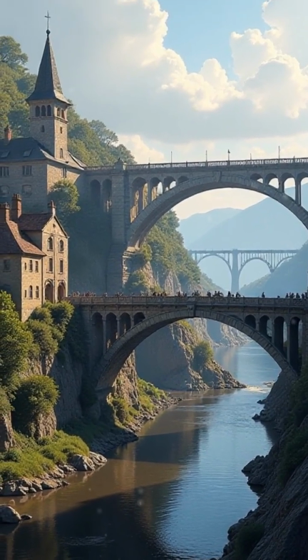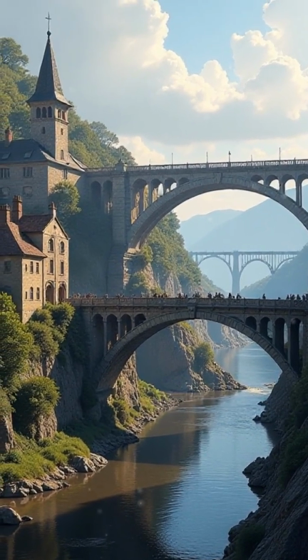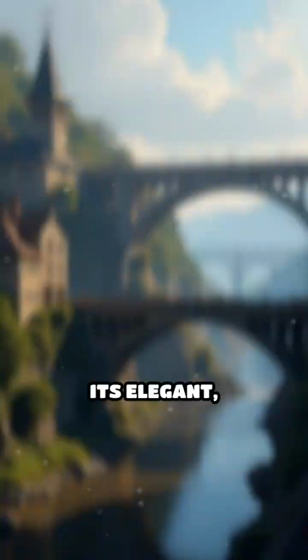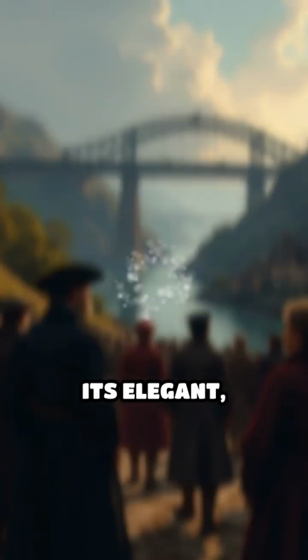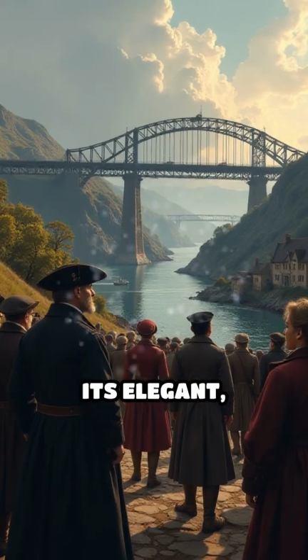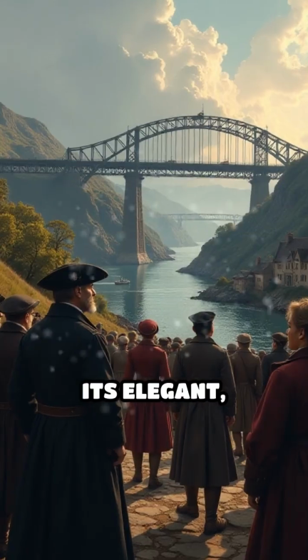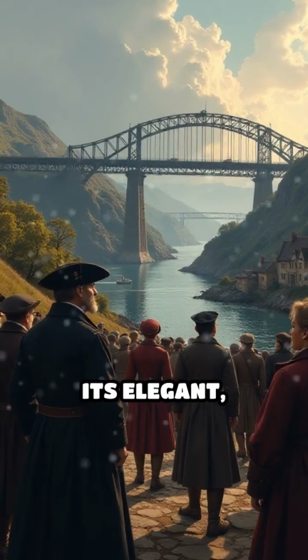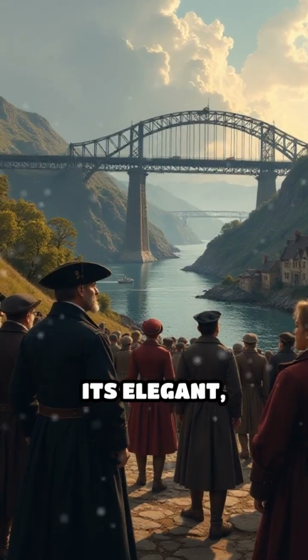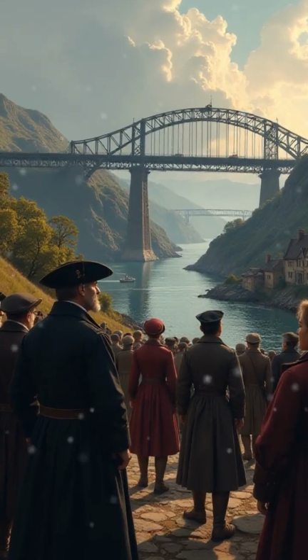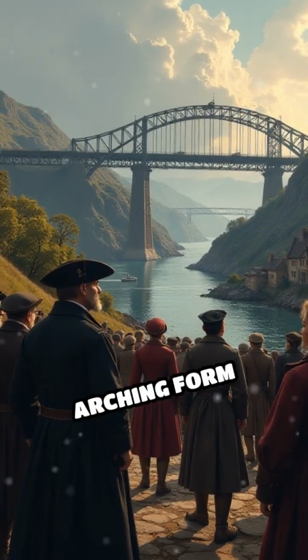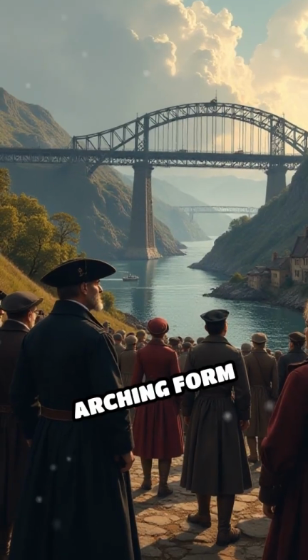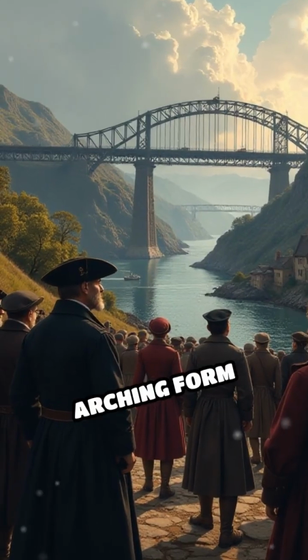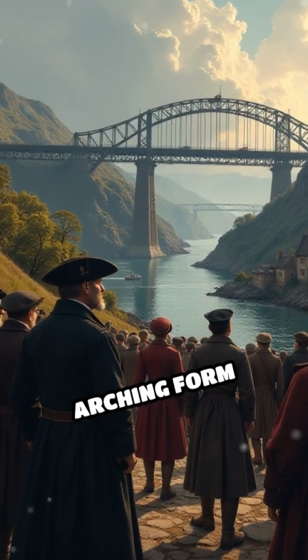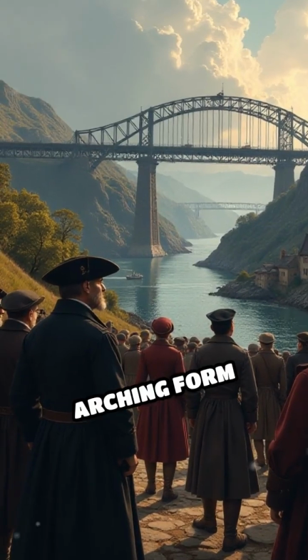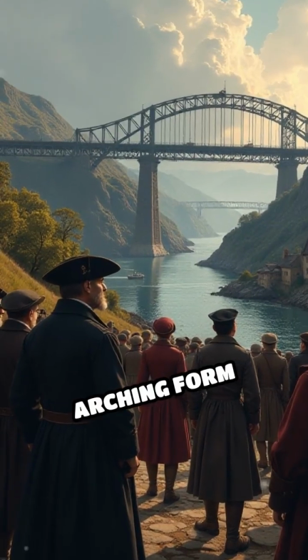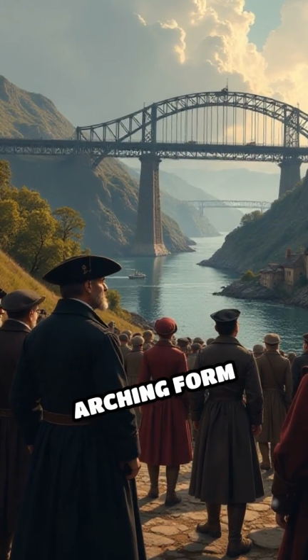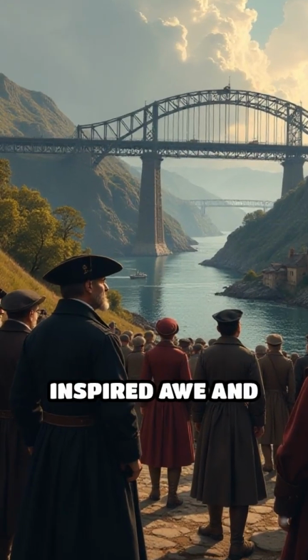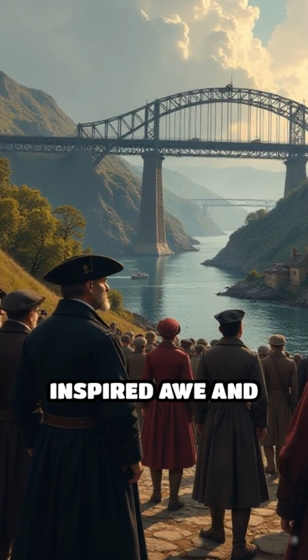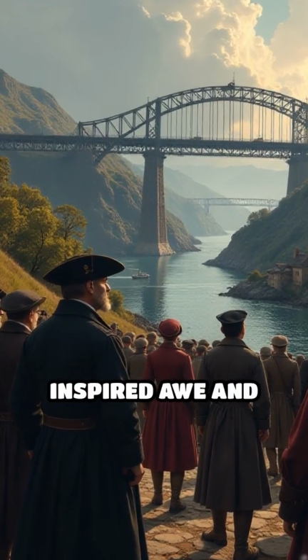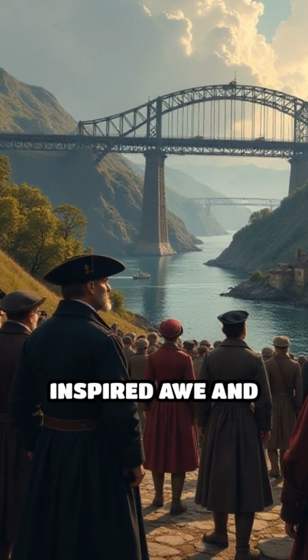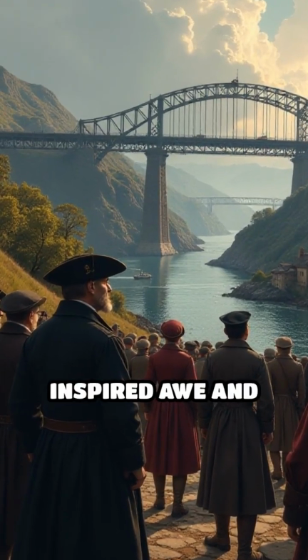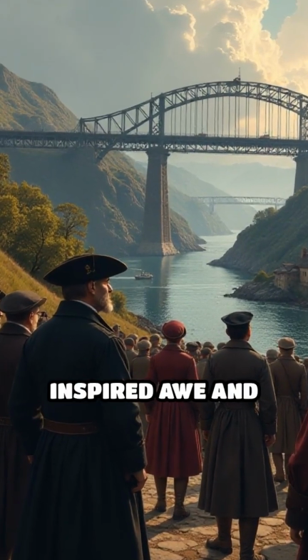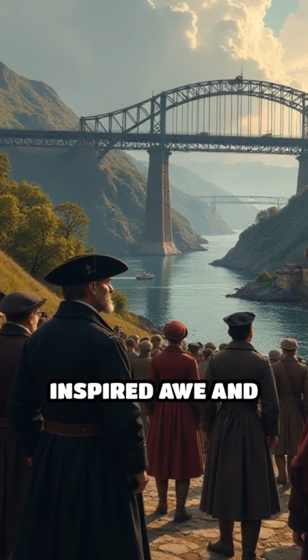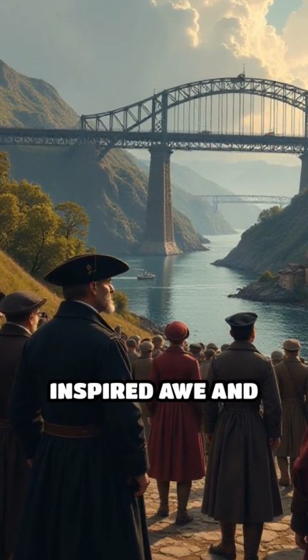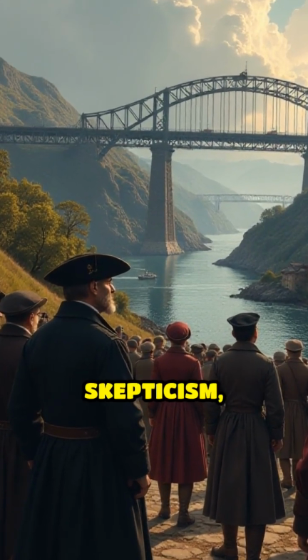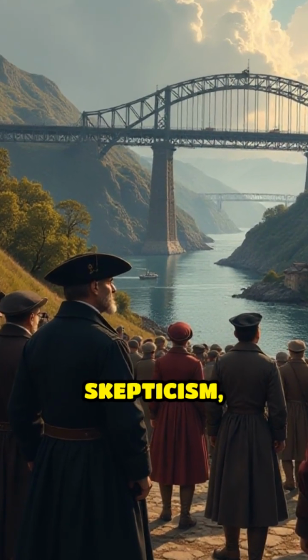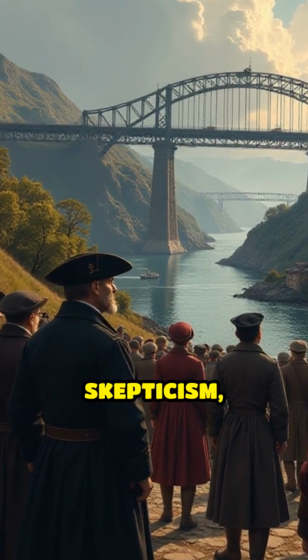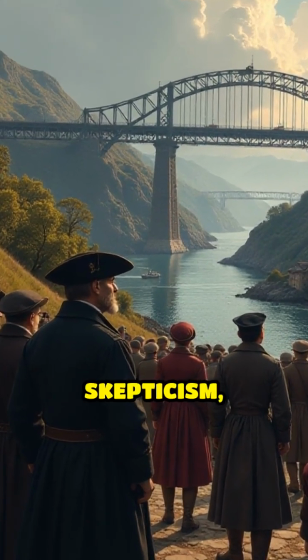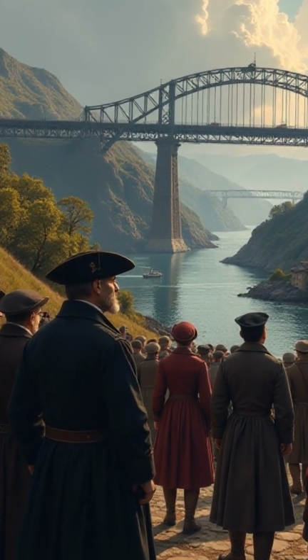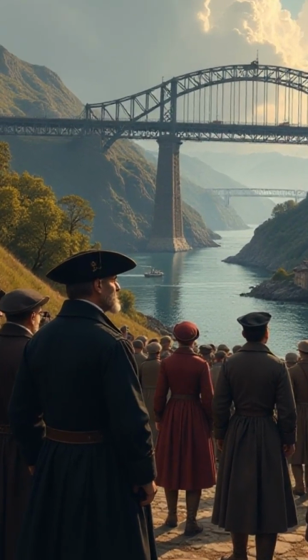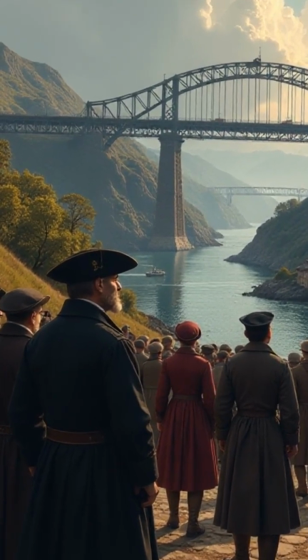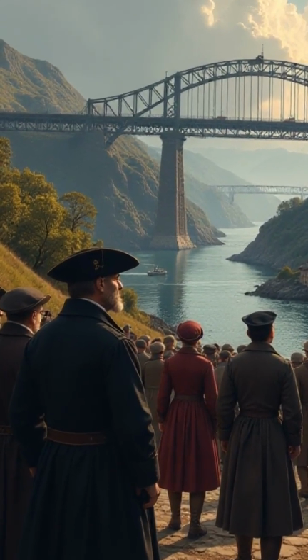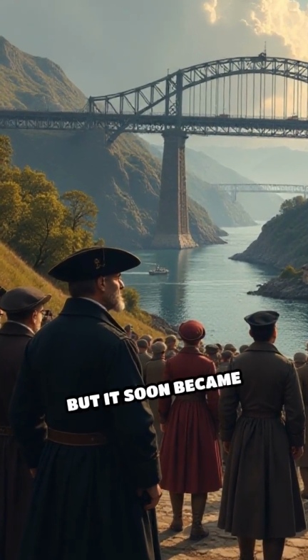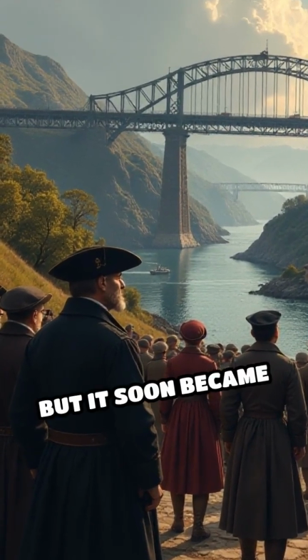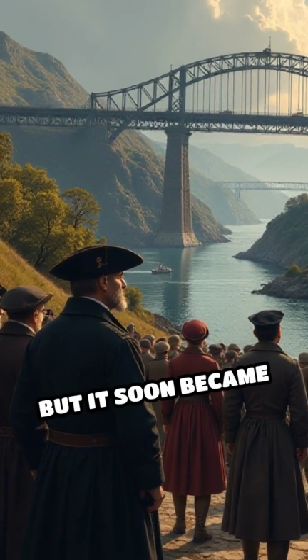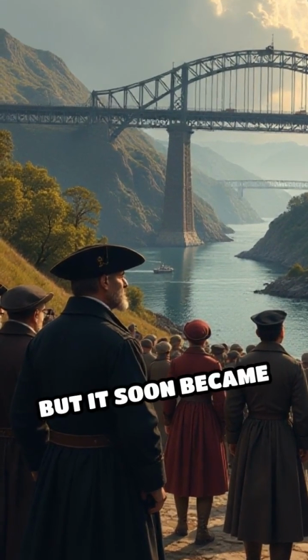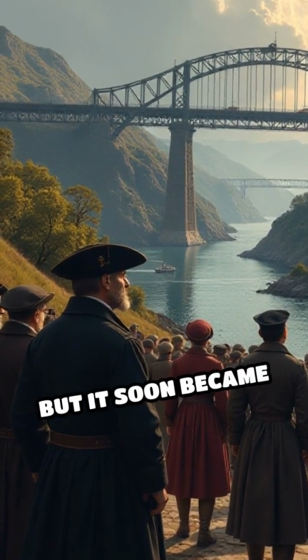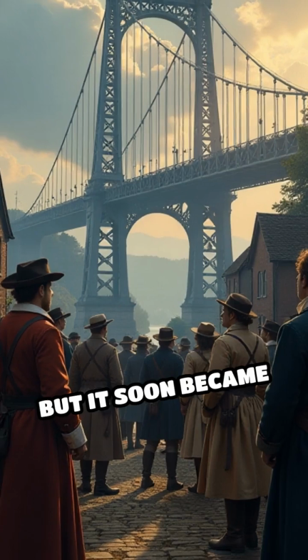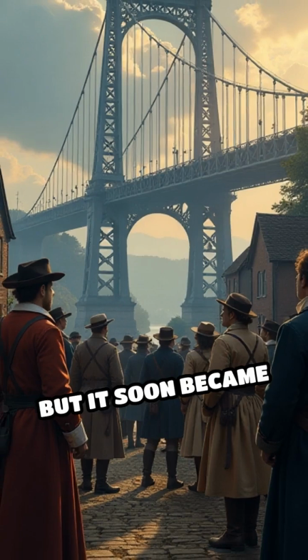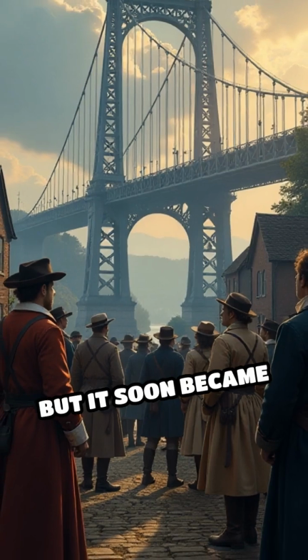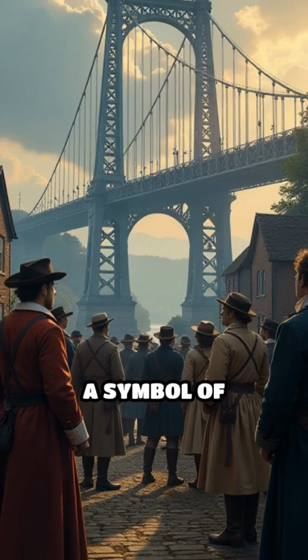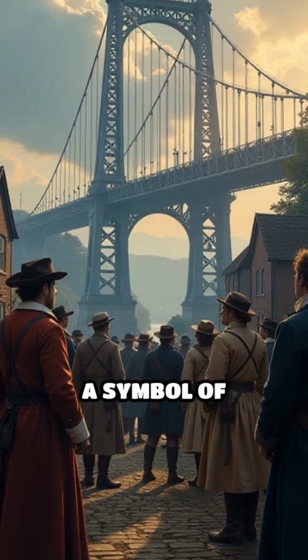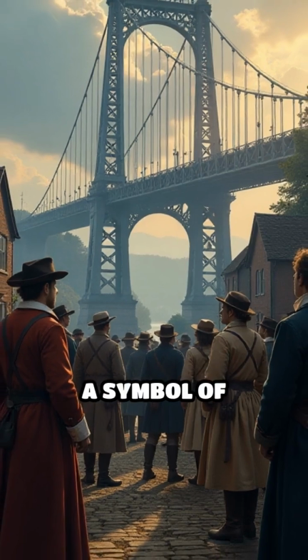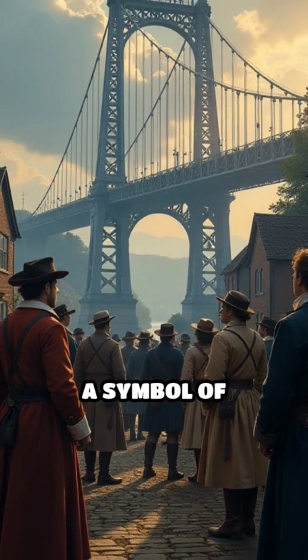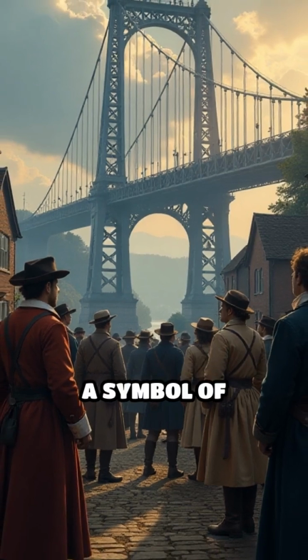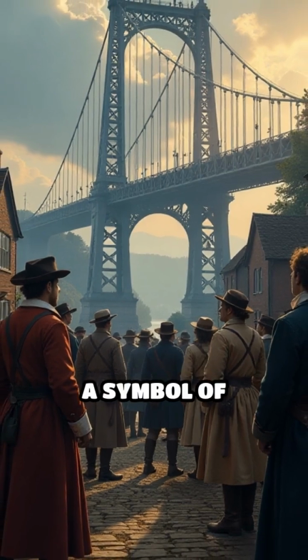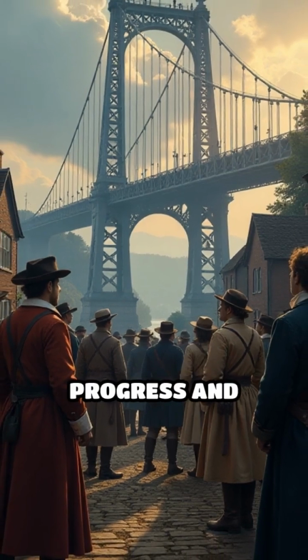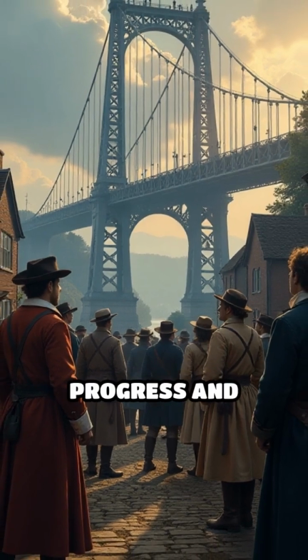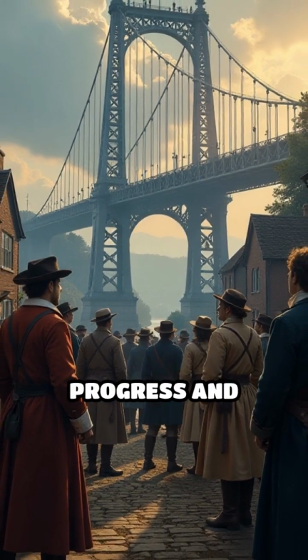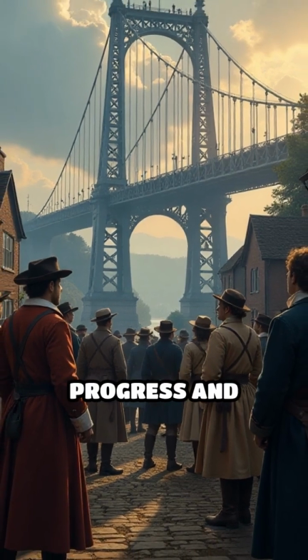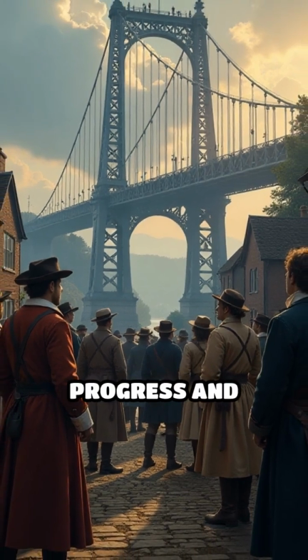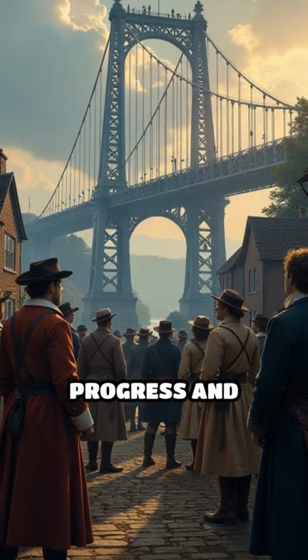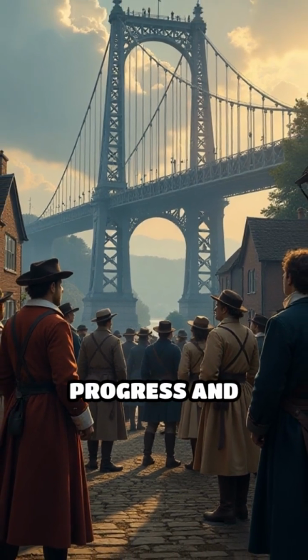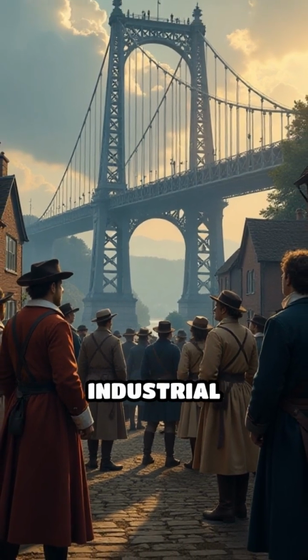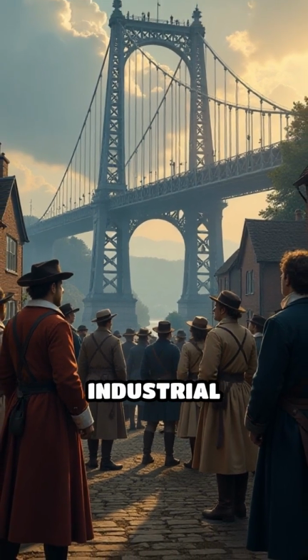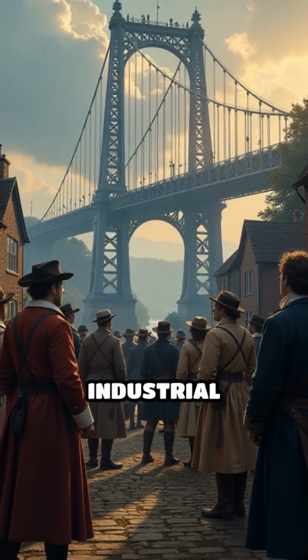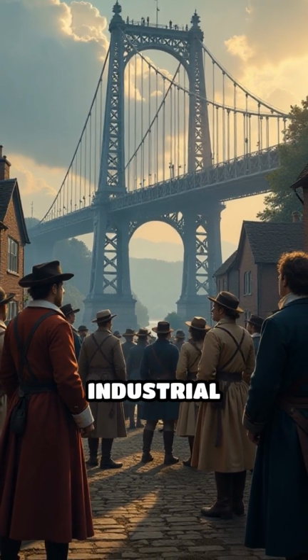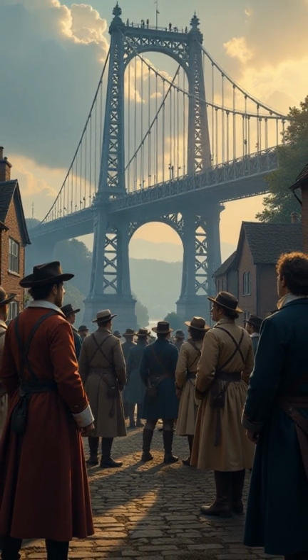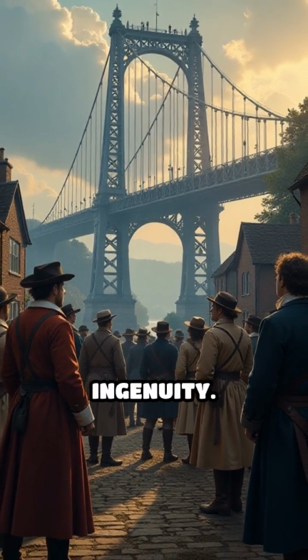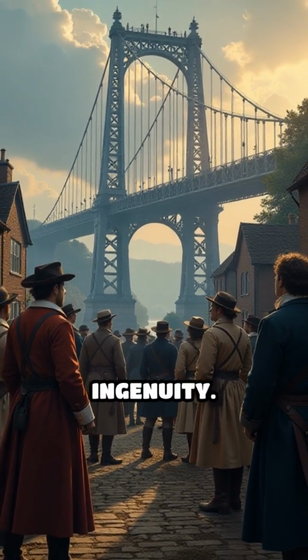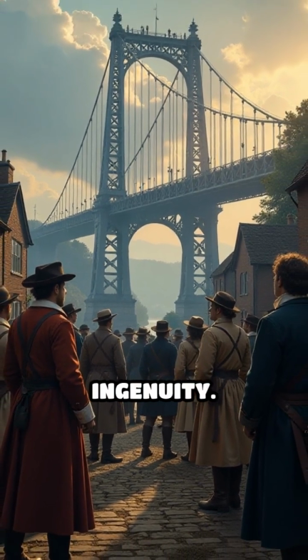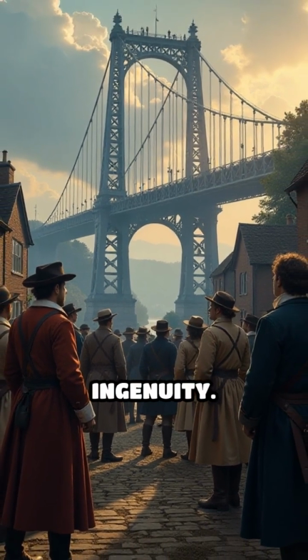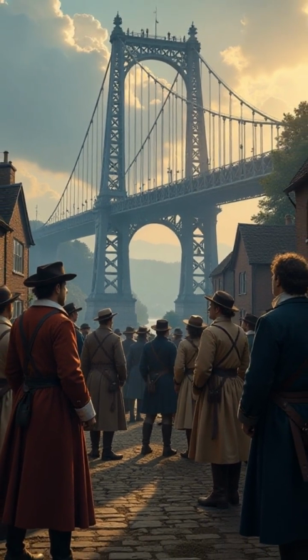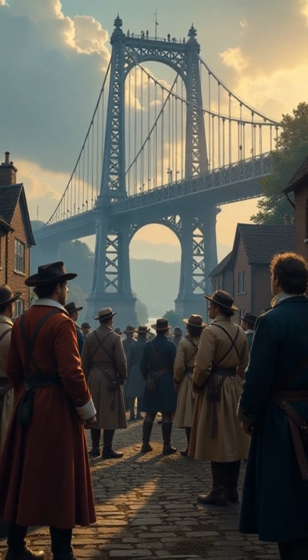Its elegant, arching form inspired awe and skepticism, but it soon became a symbol of progress and industrial ingenuity.